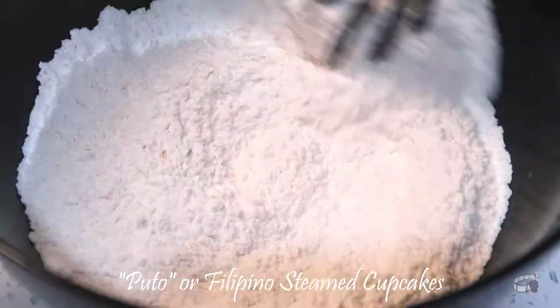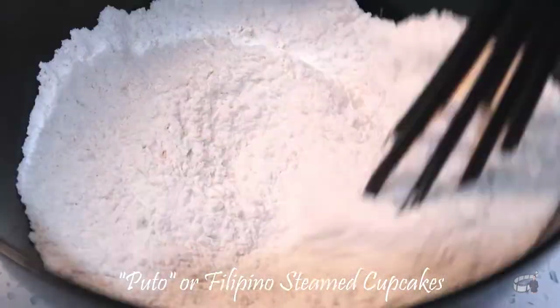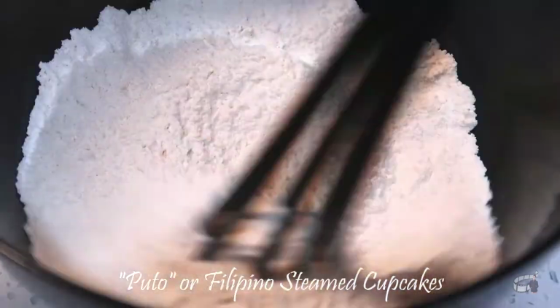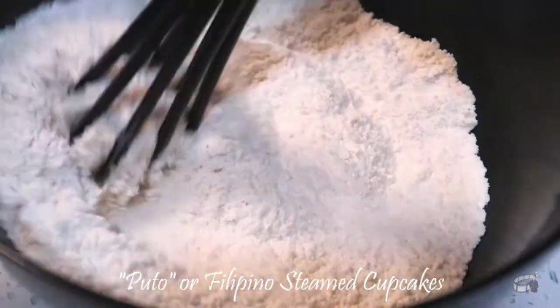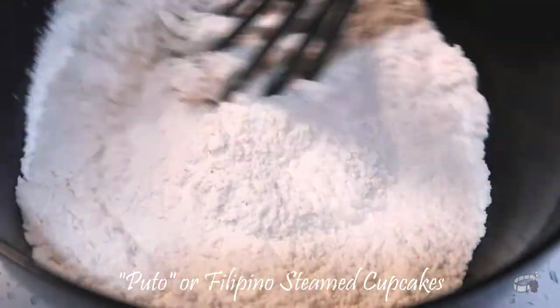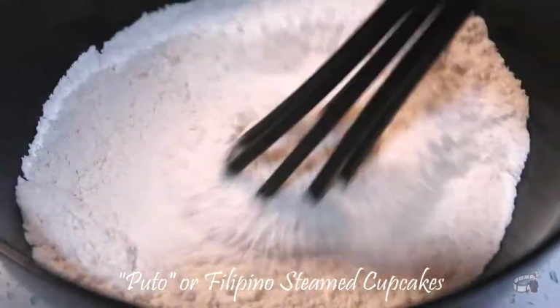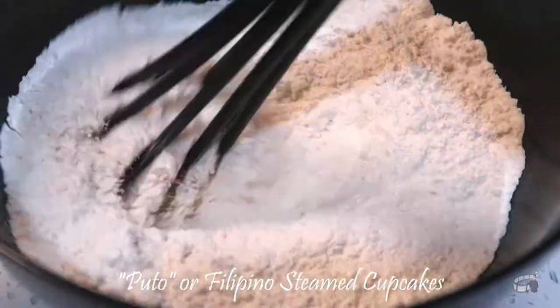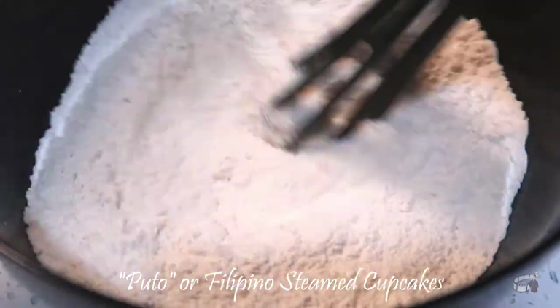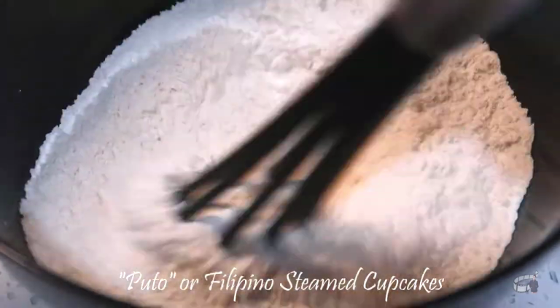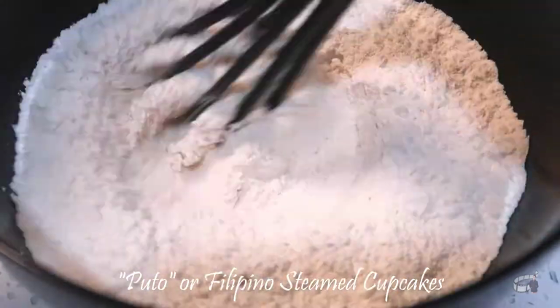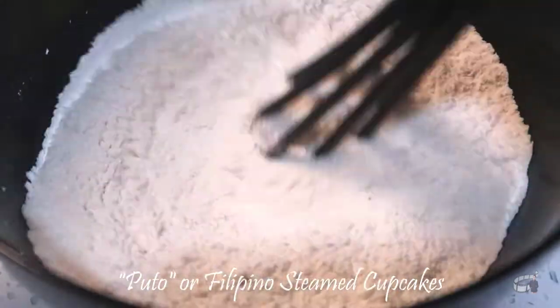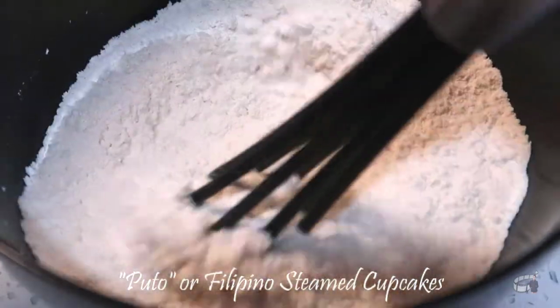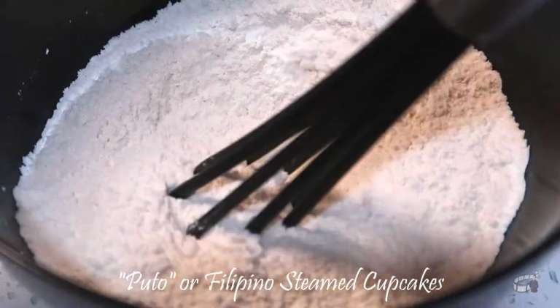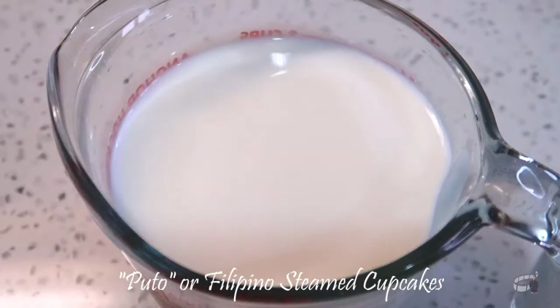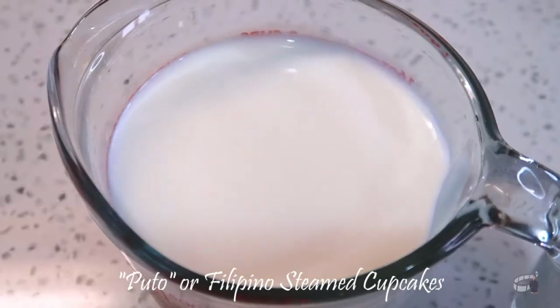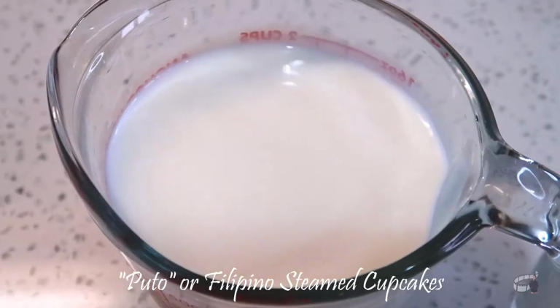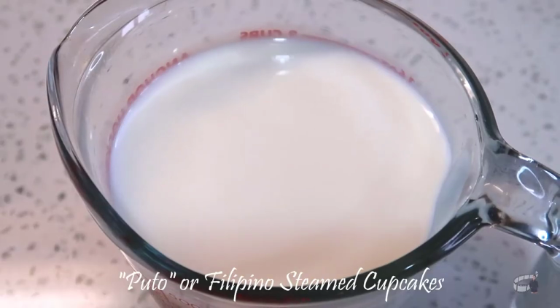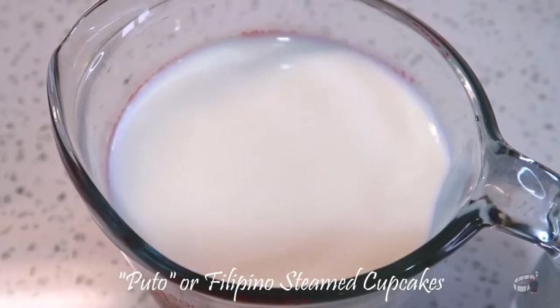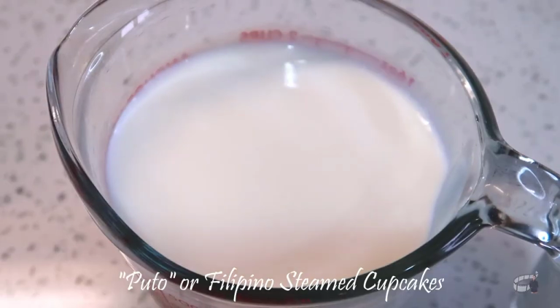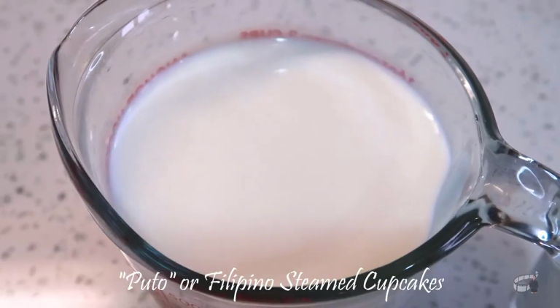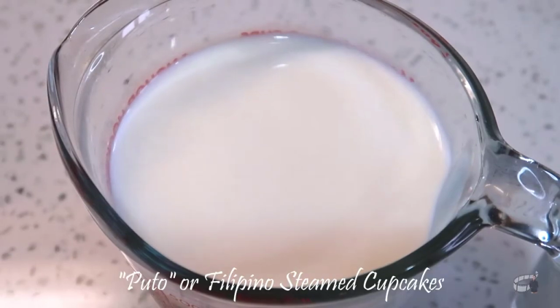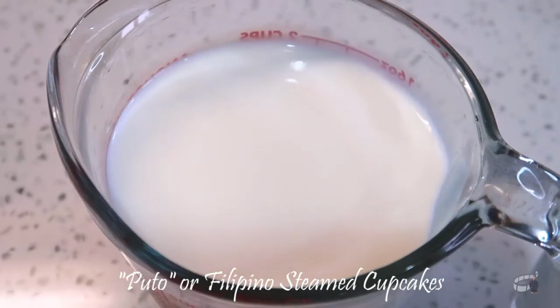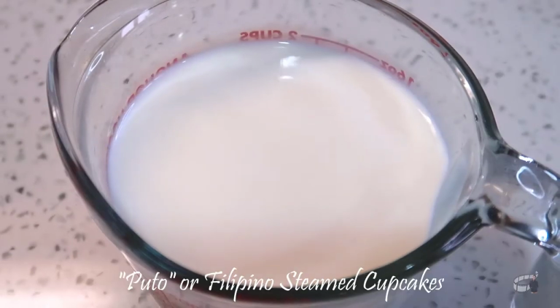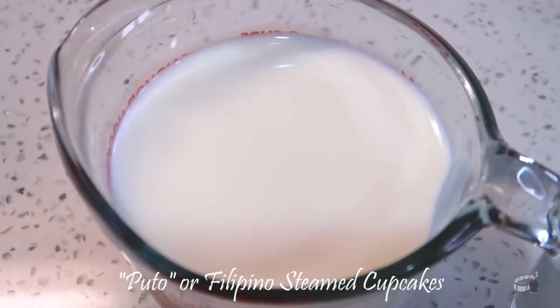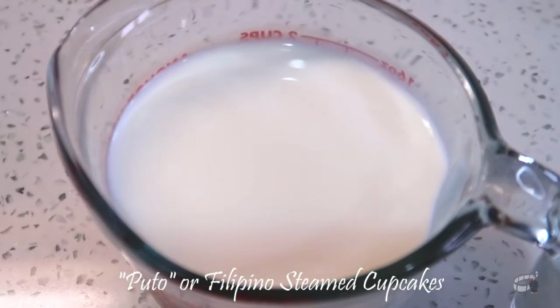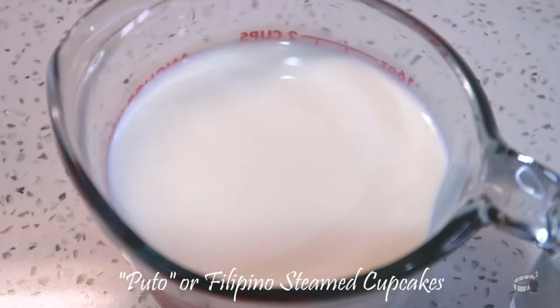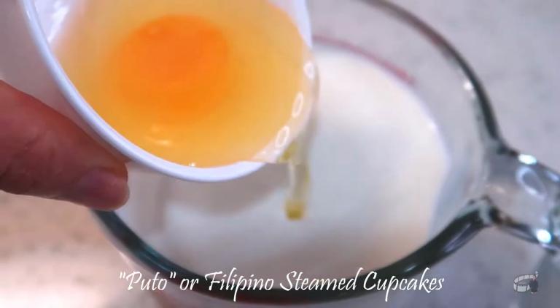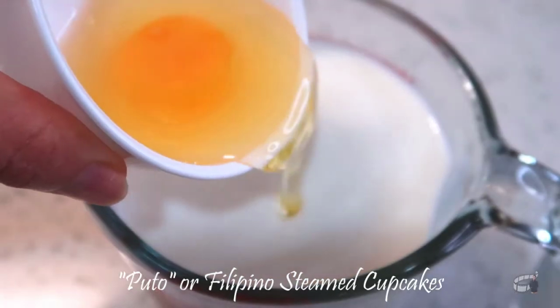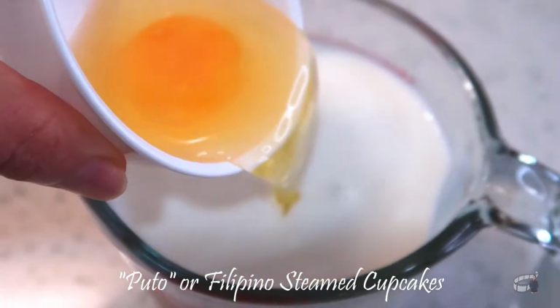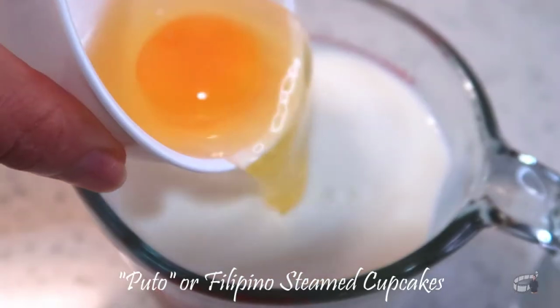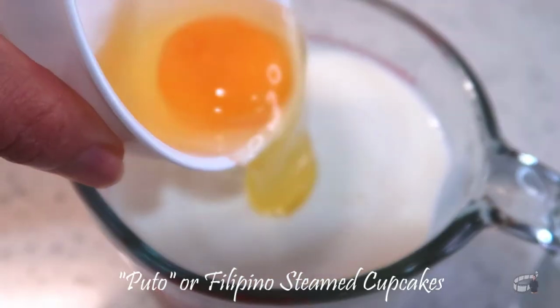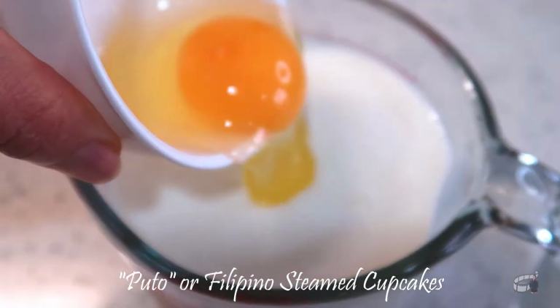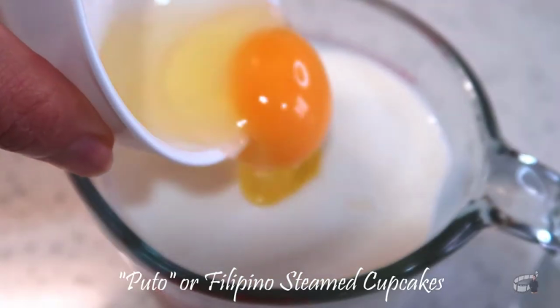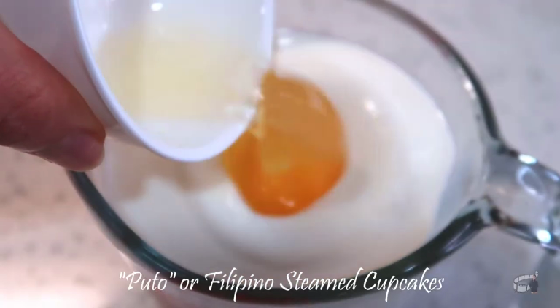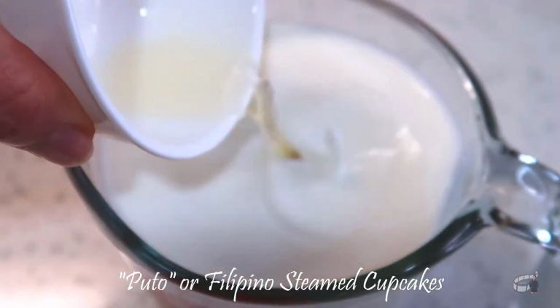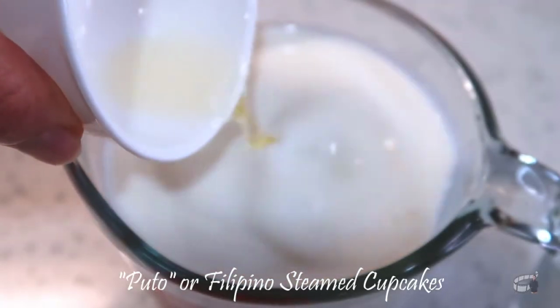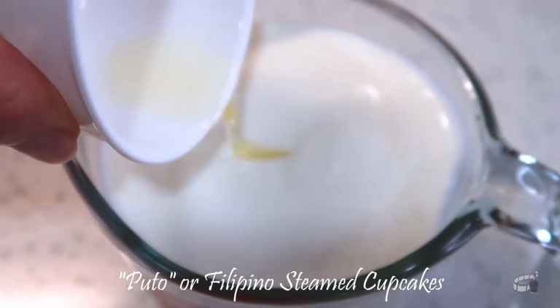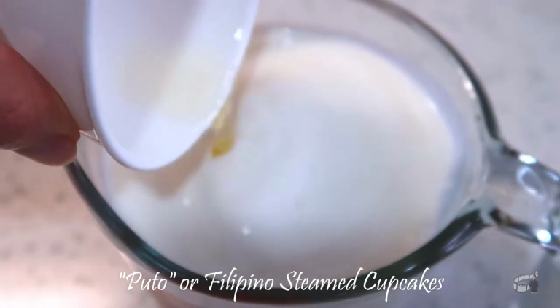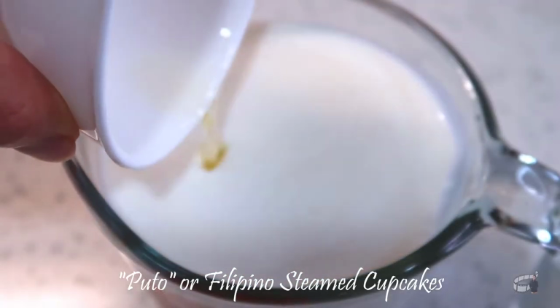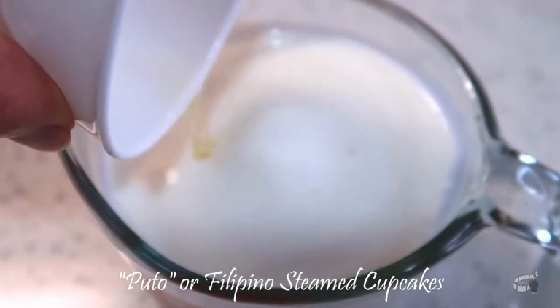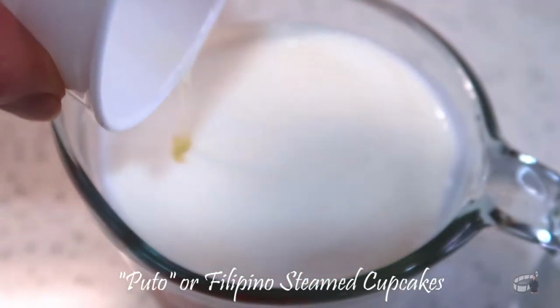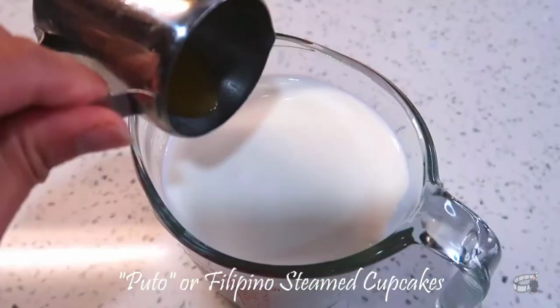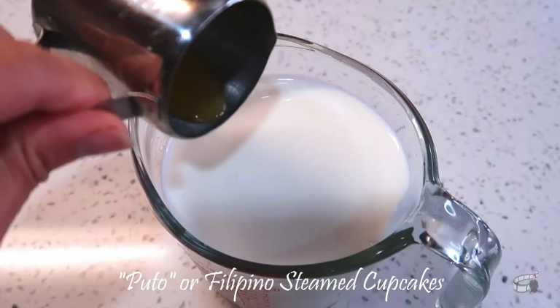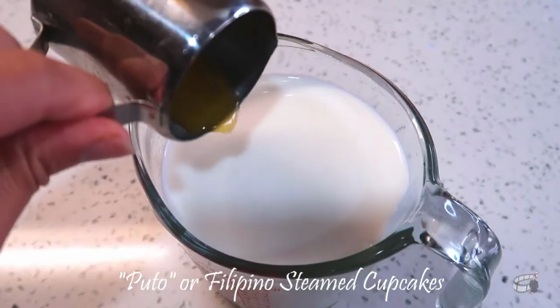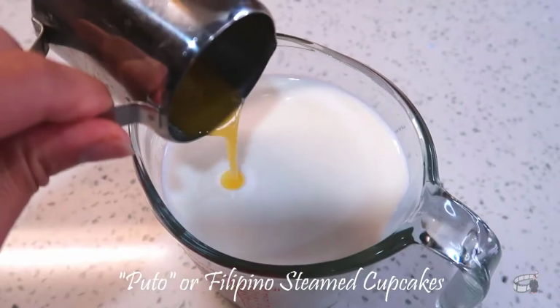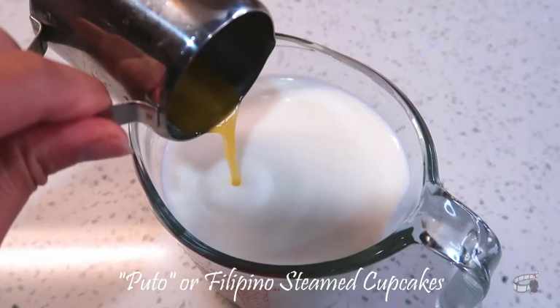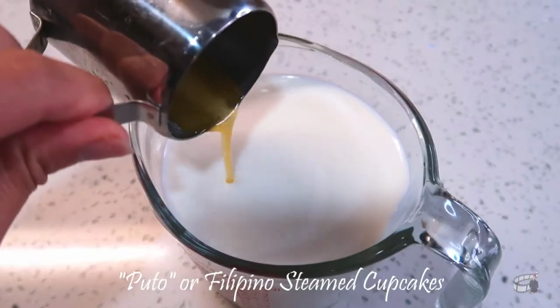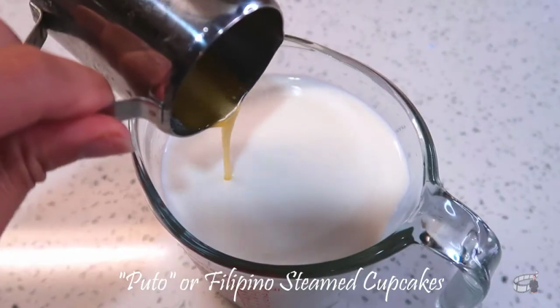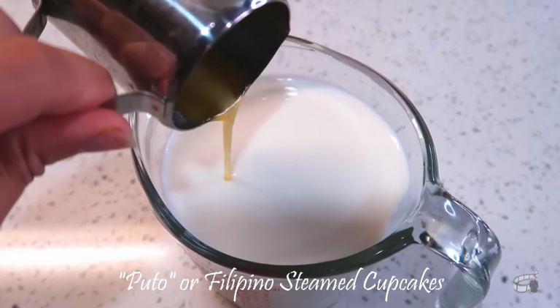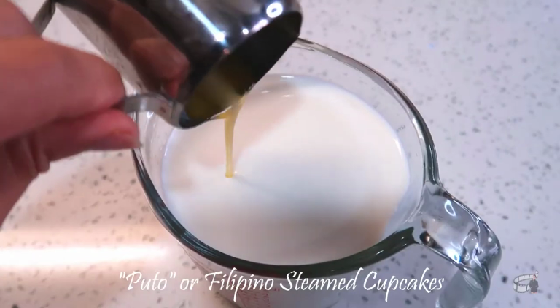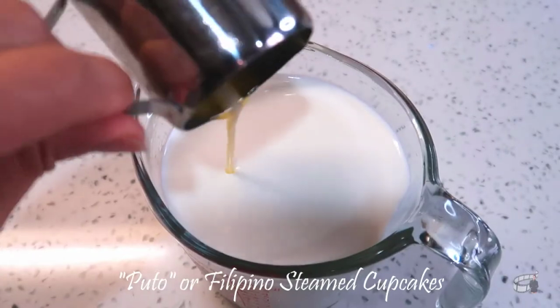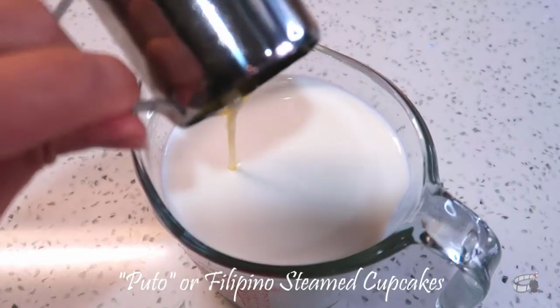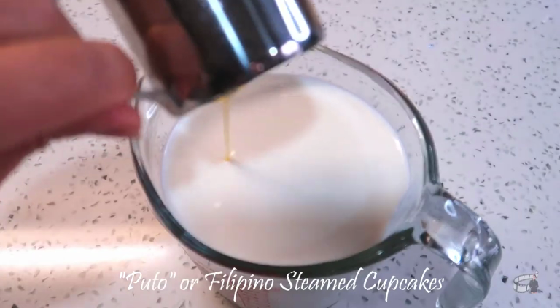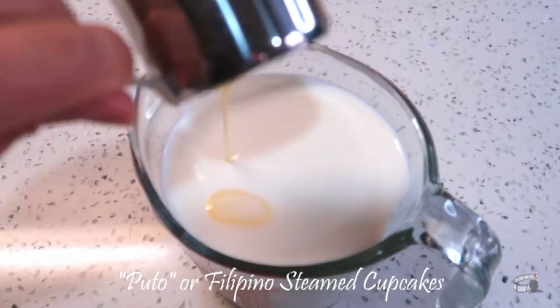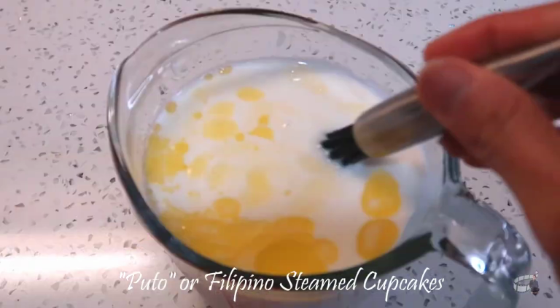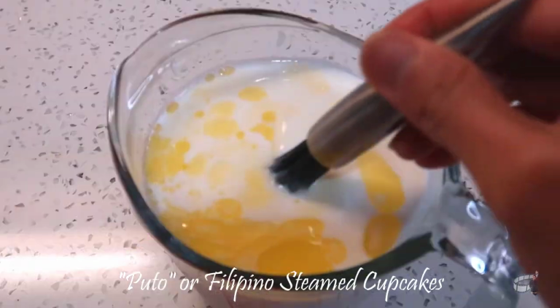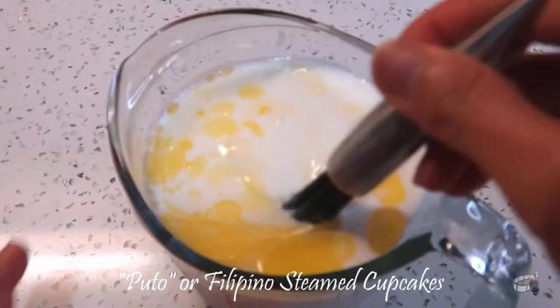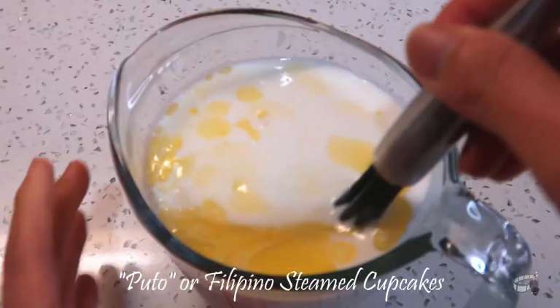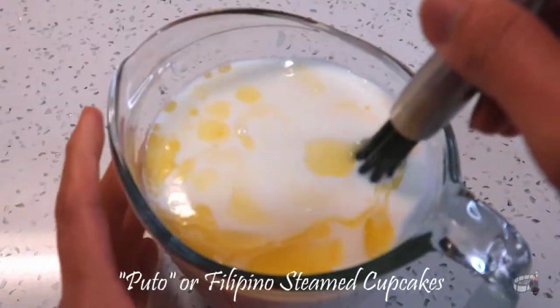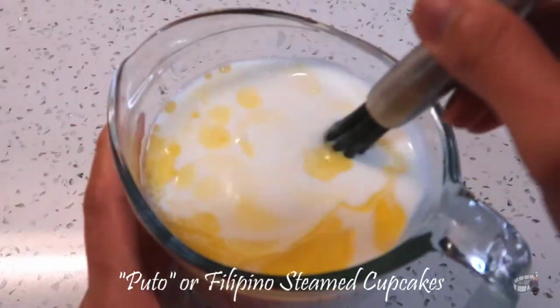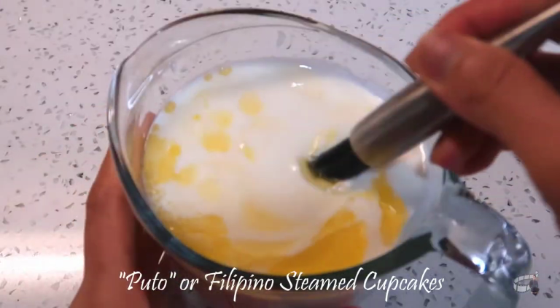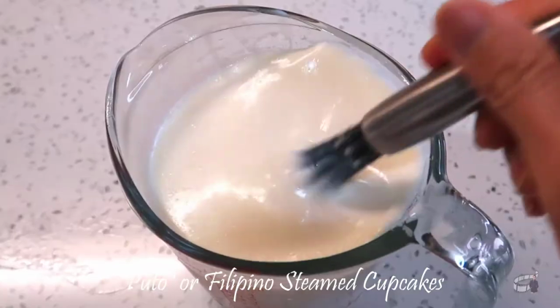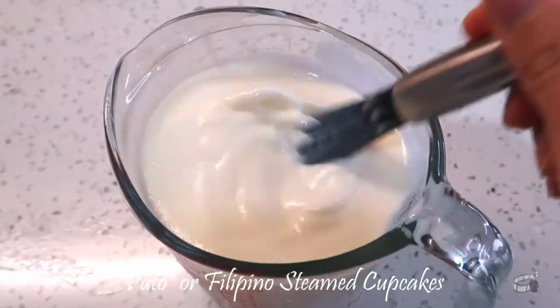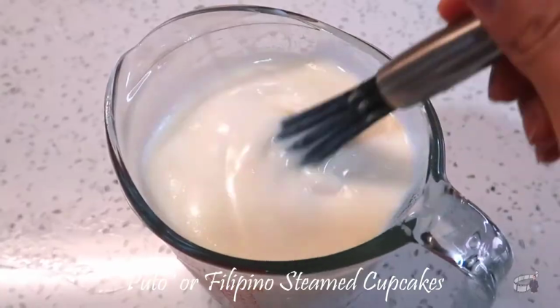In a separate bowl, combine all the wet ingredients — milk, egg, and melted butter. Then mix well.